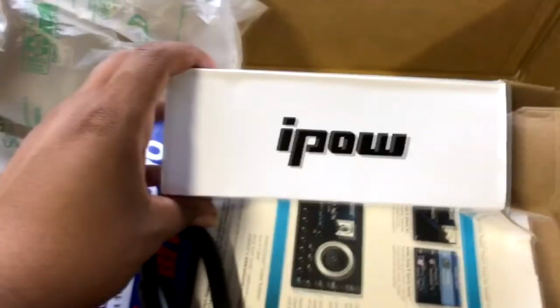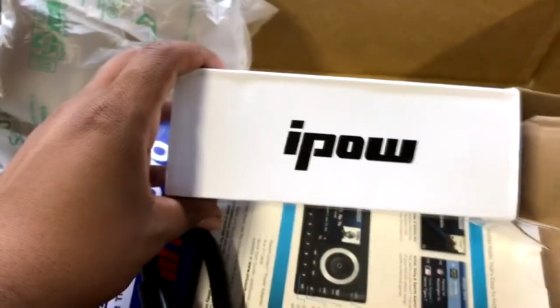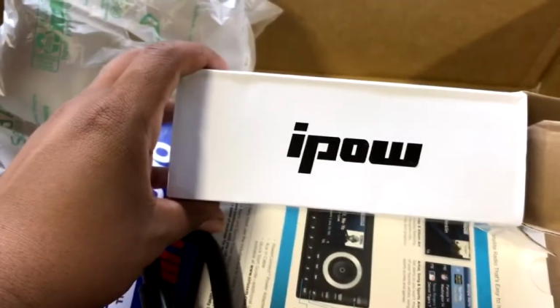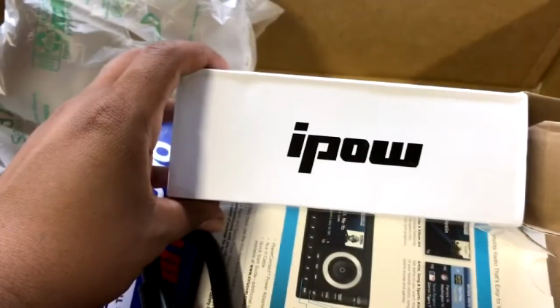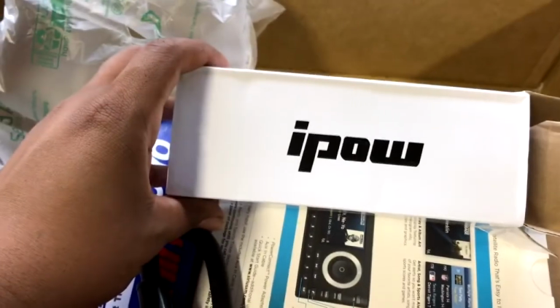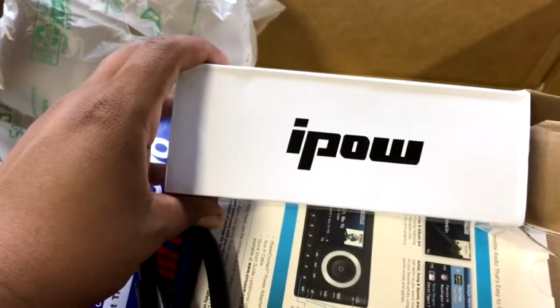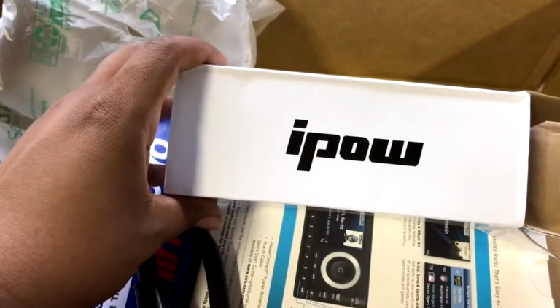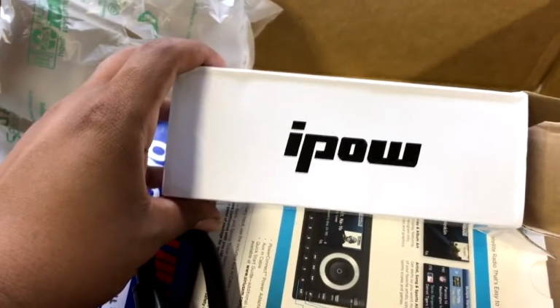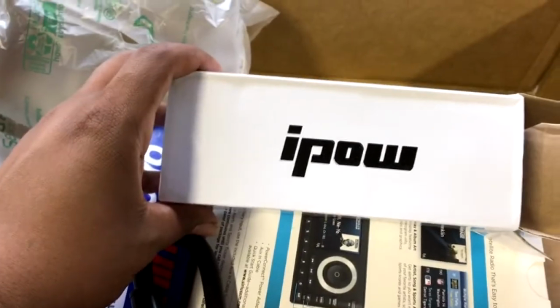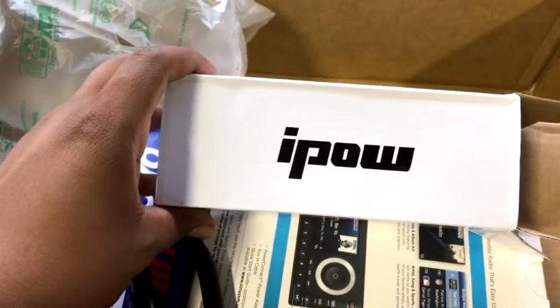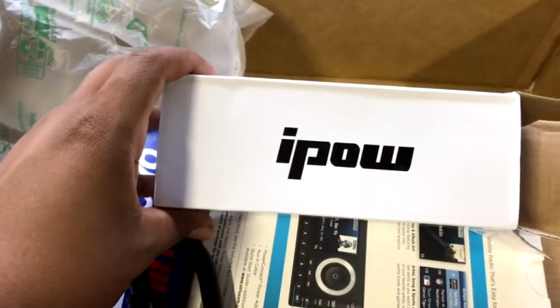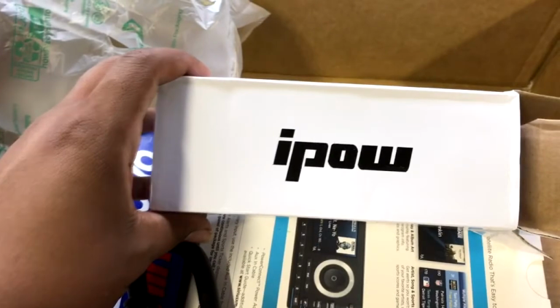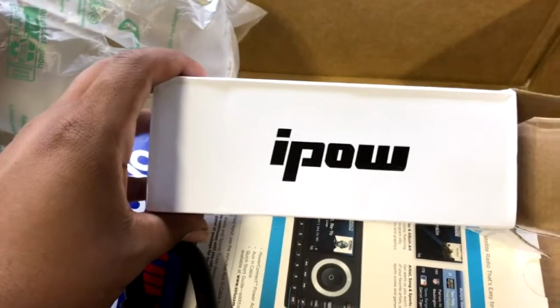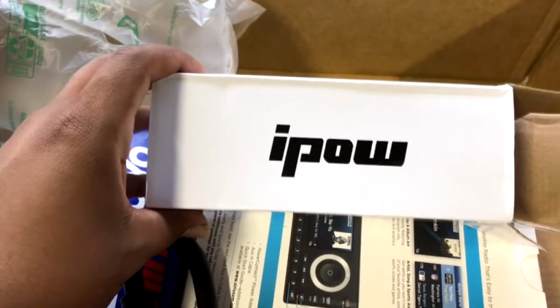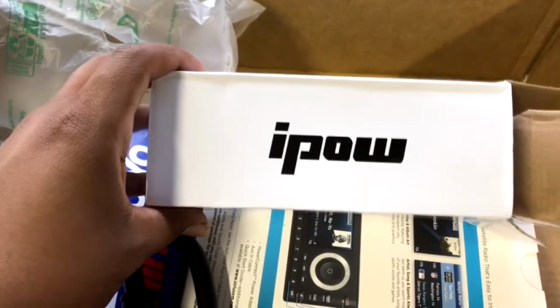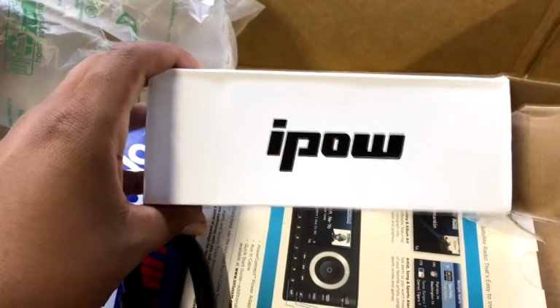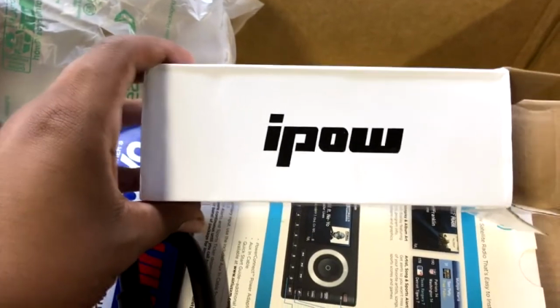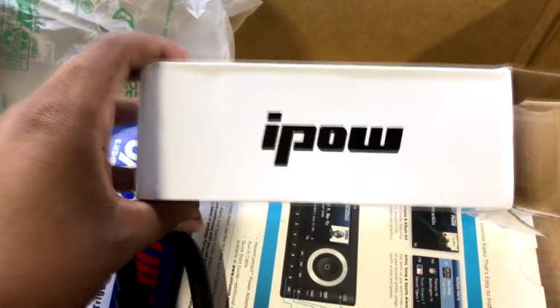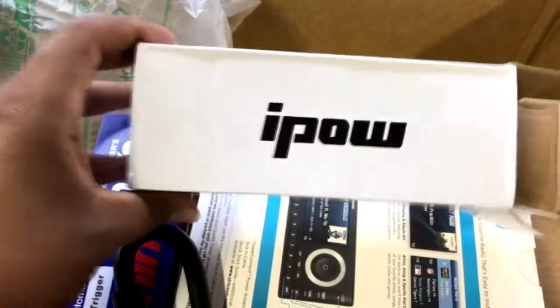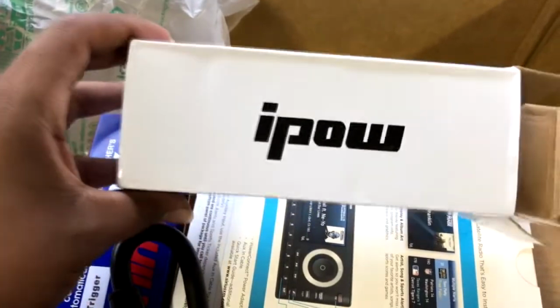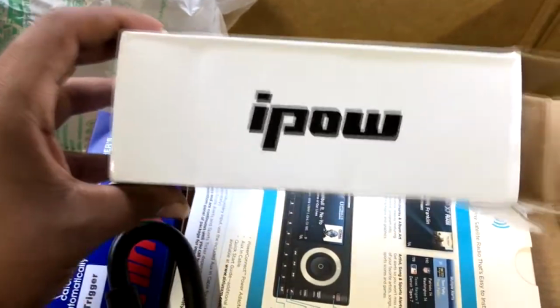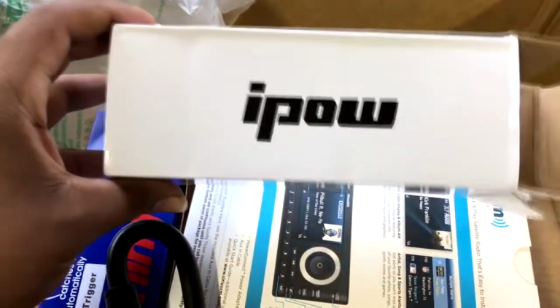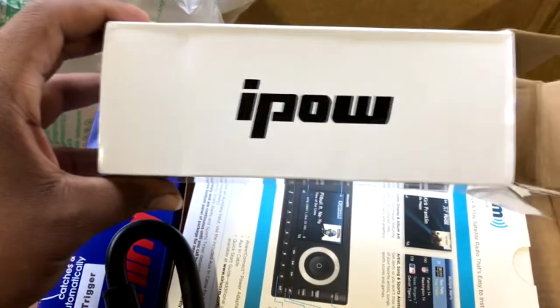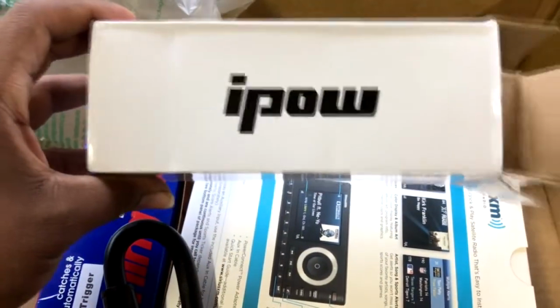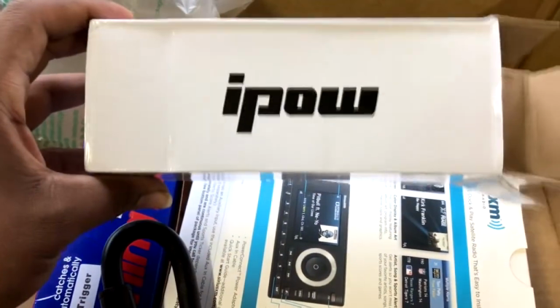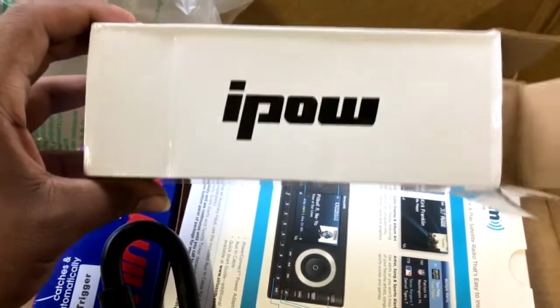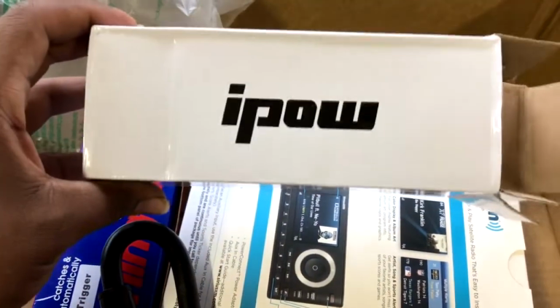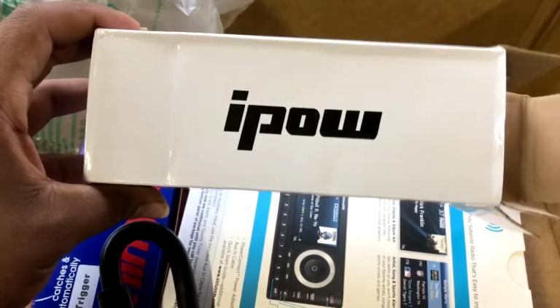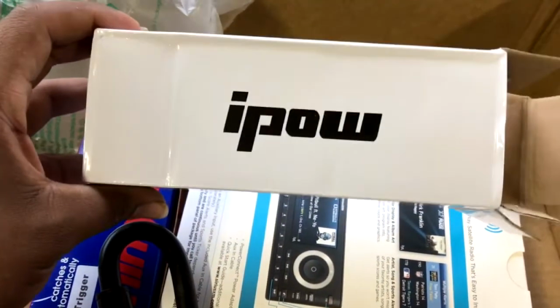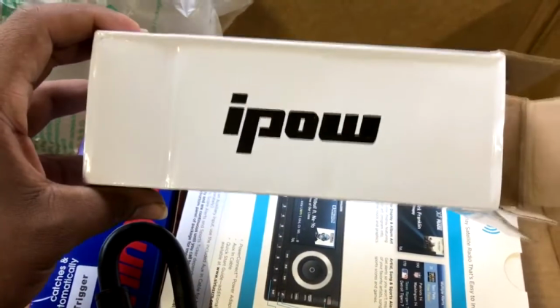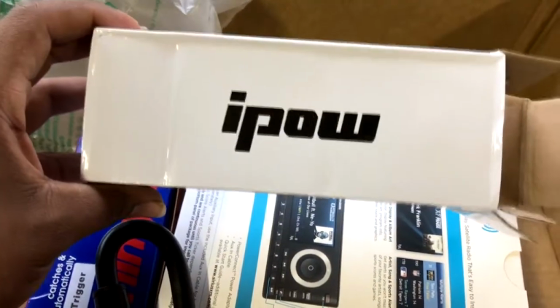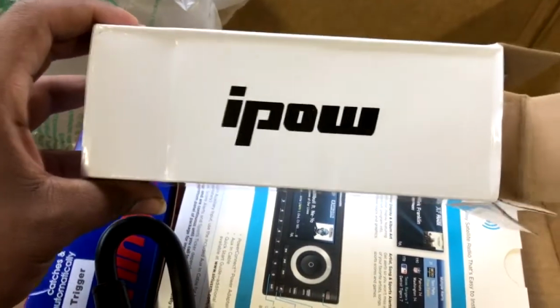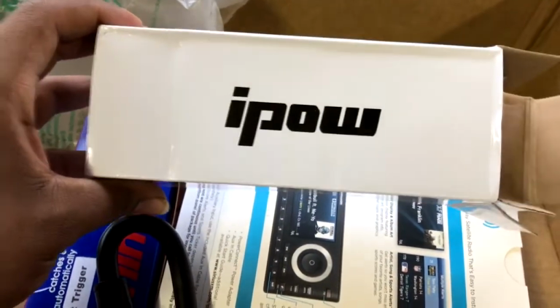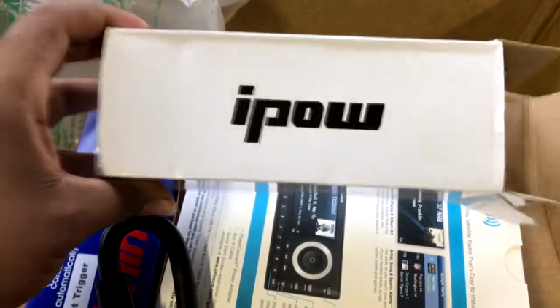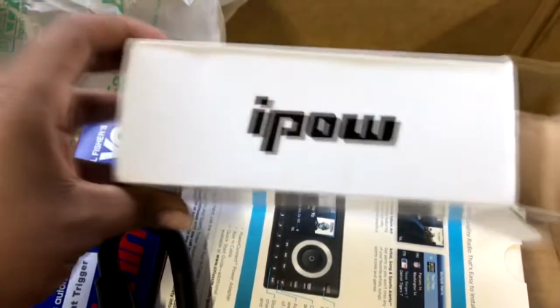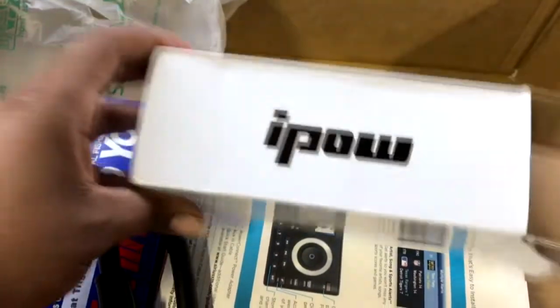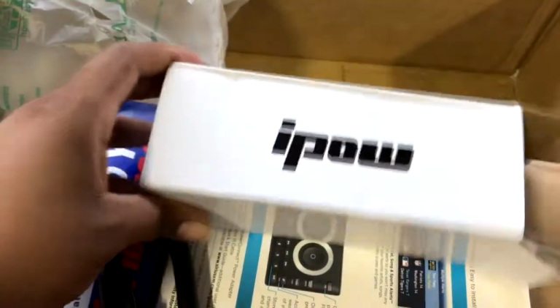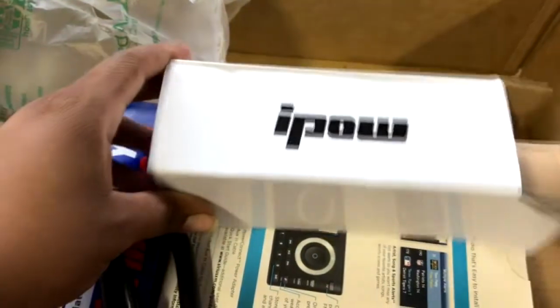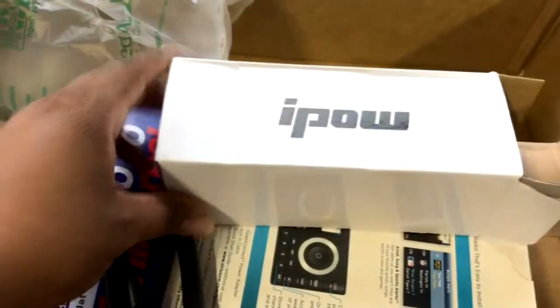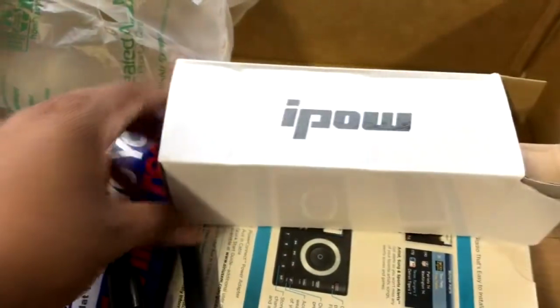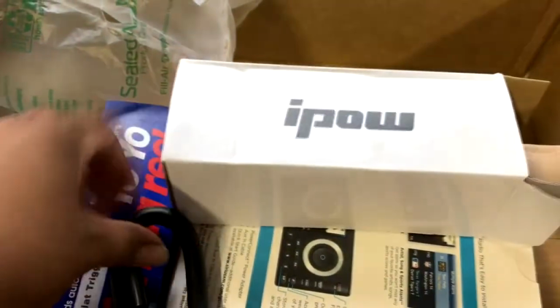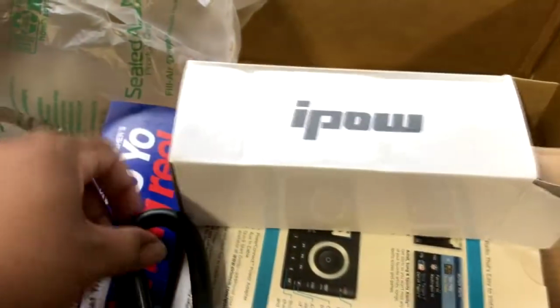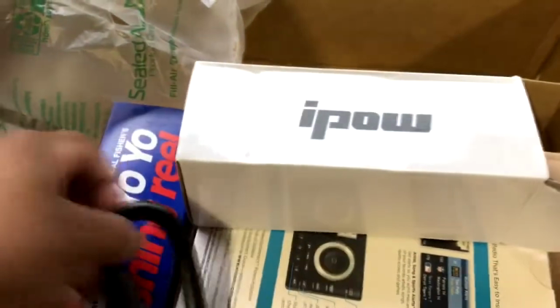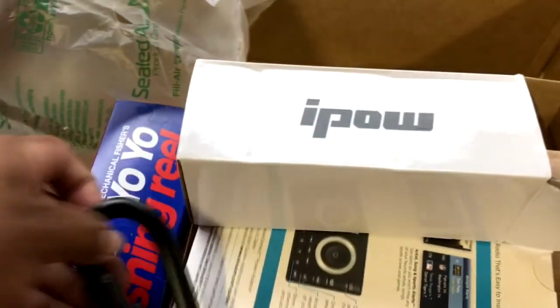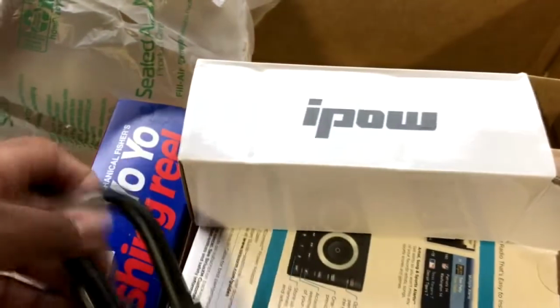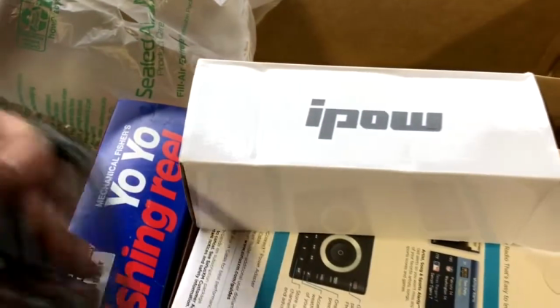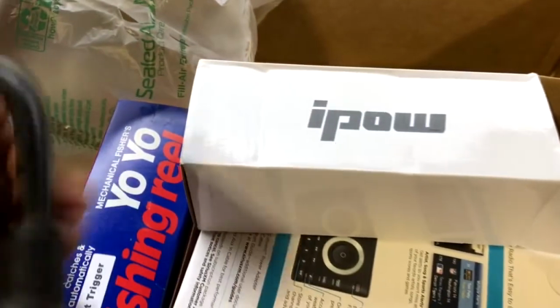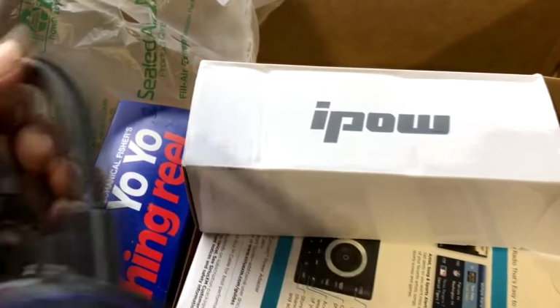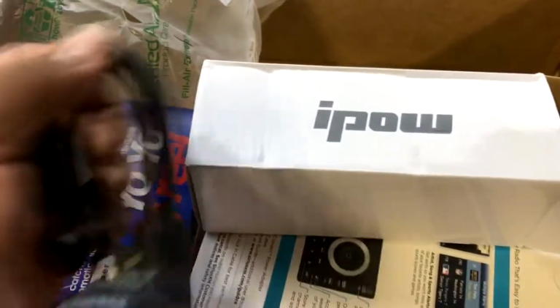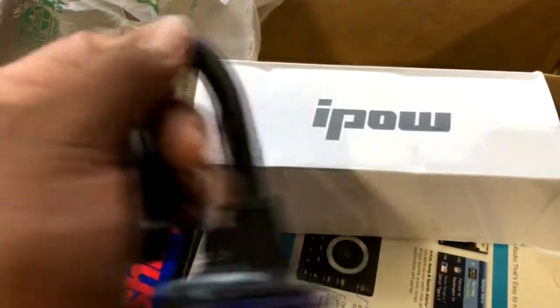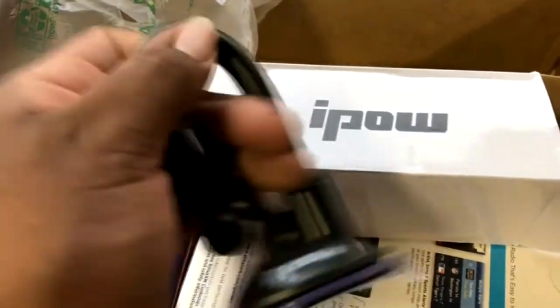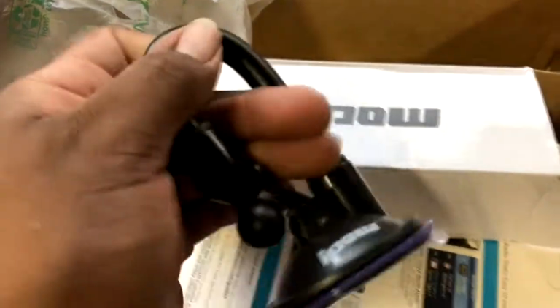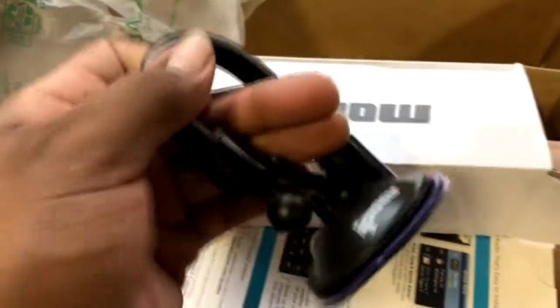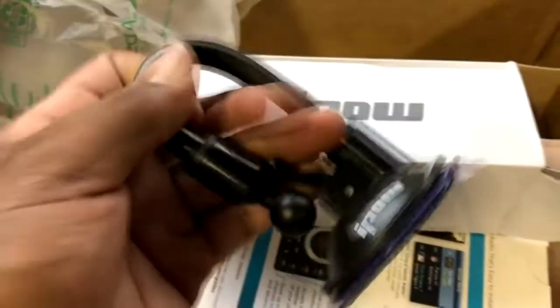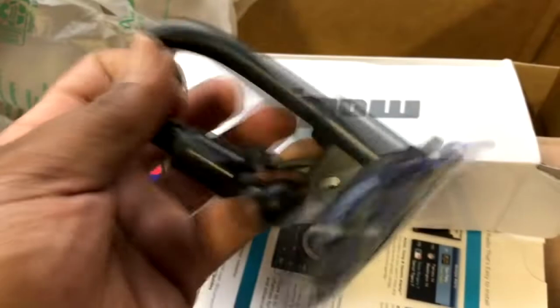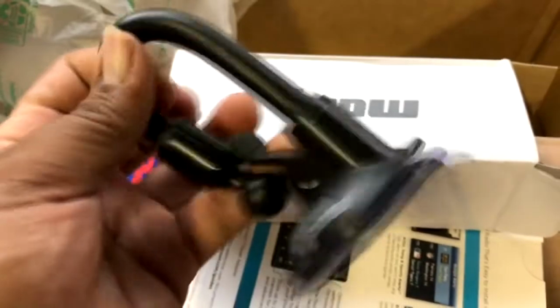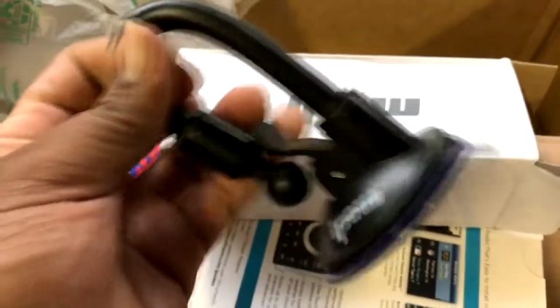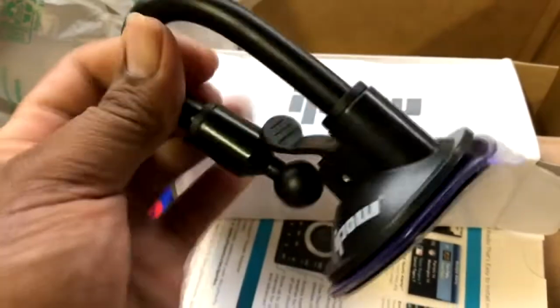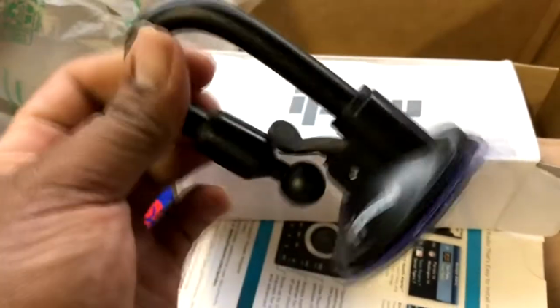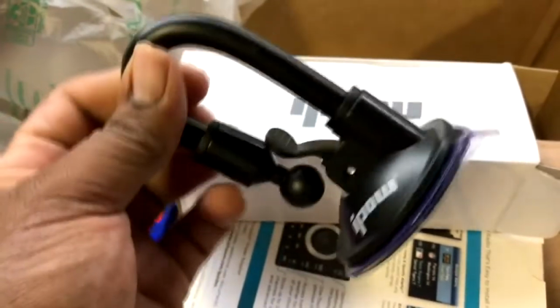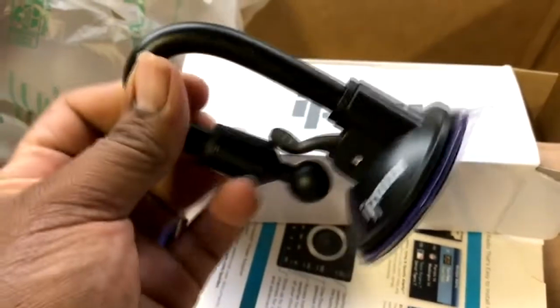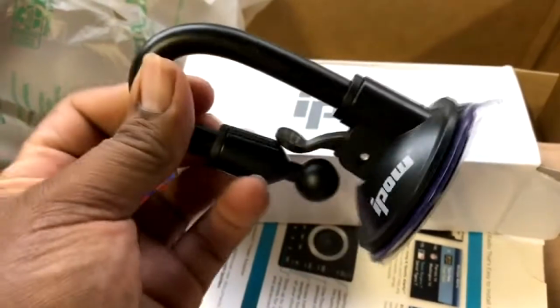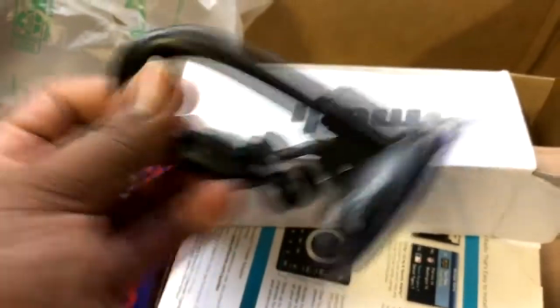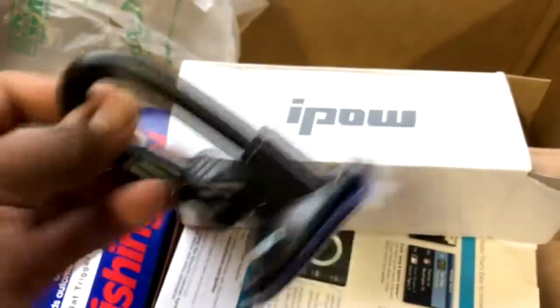This is a mount for the iPhone for your car, and it has a little neck on it and everything.